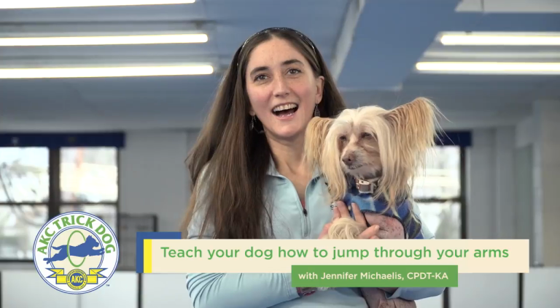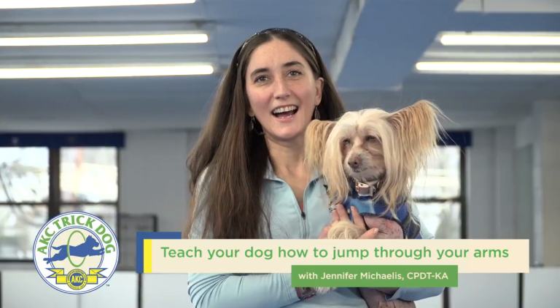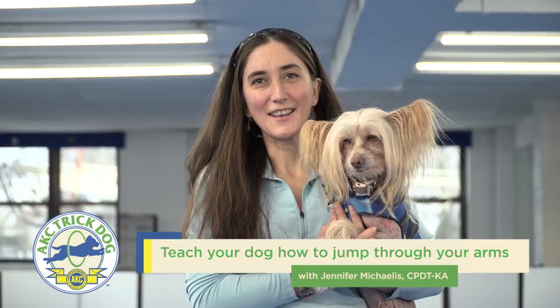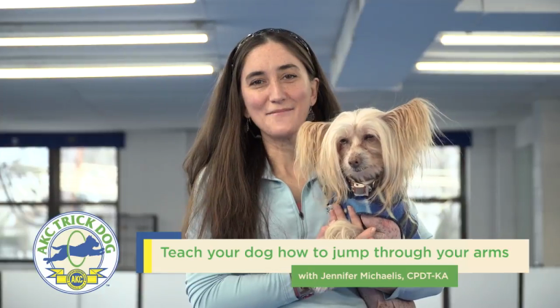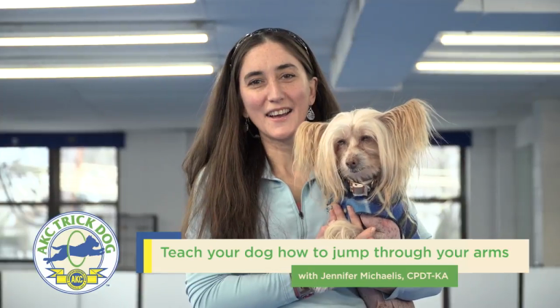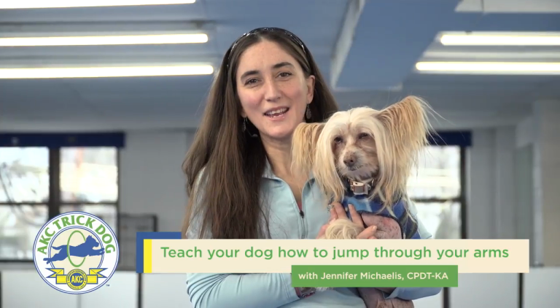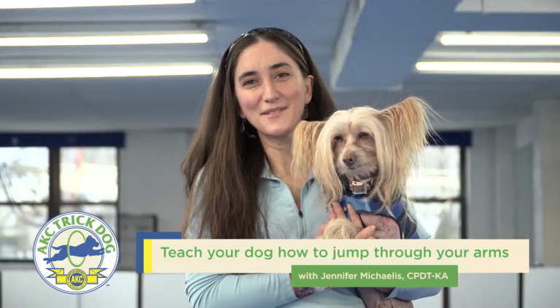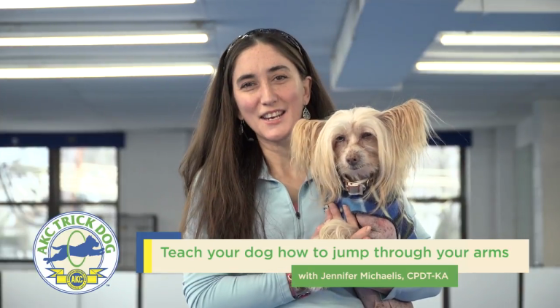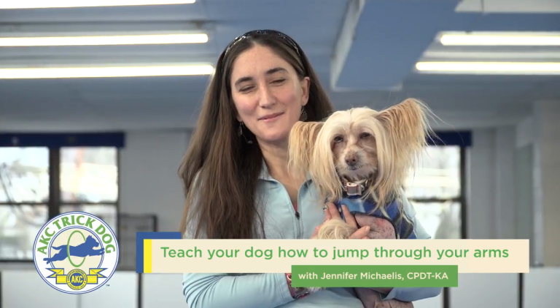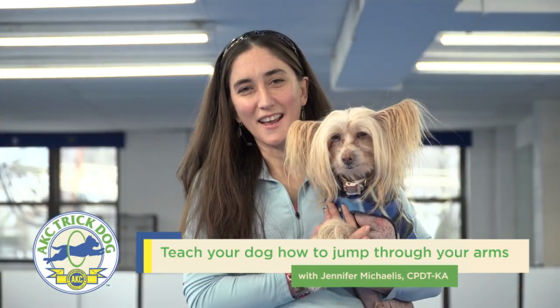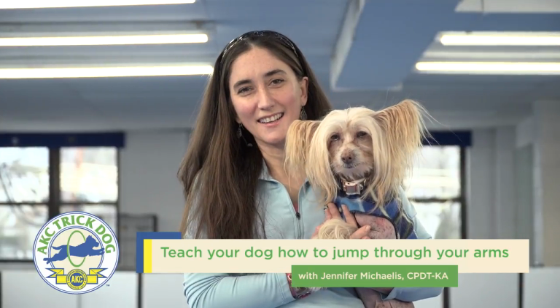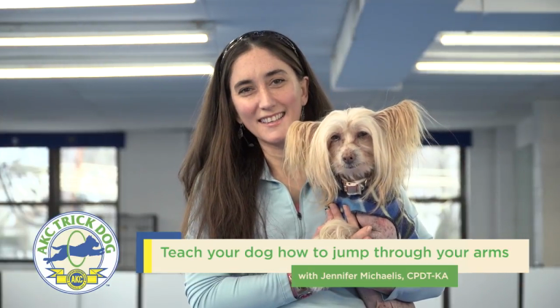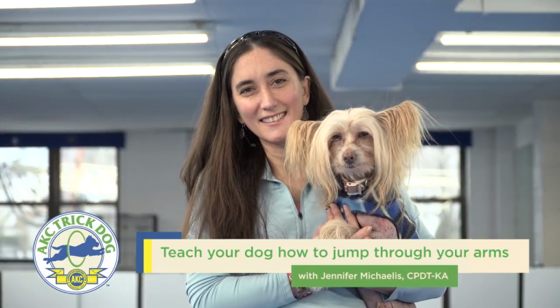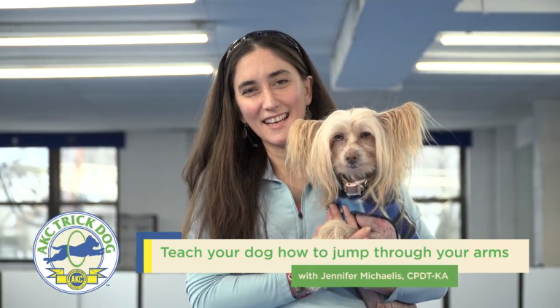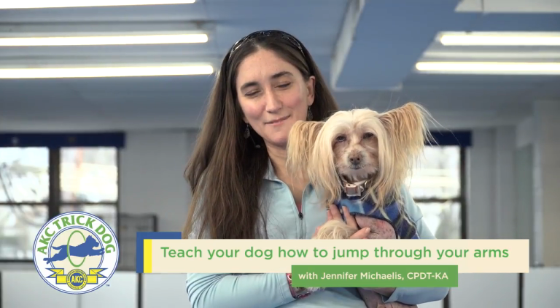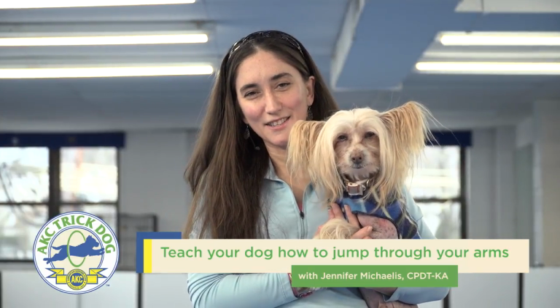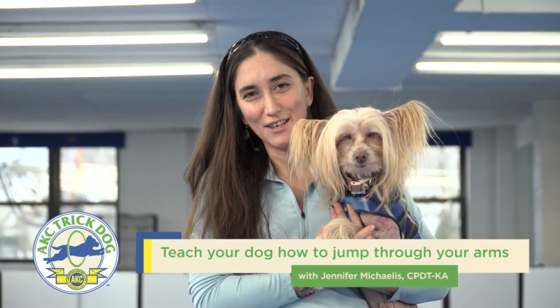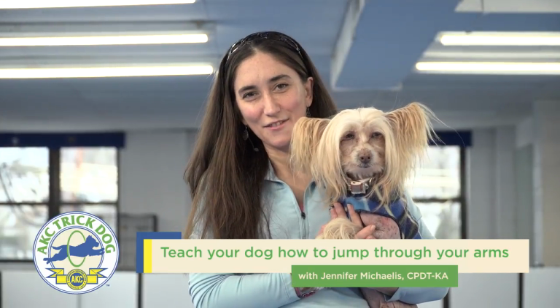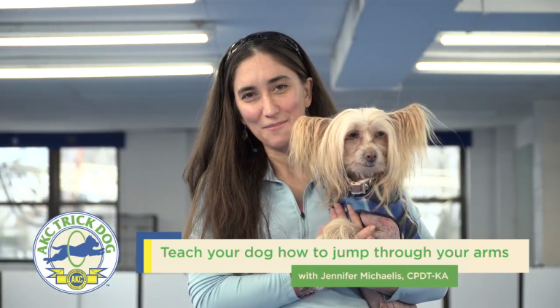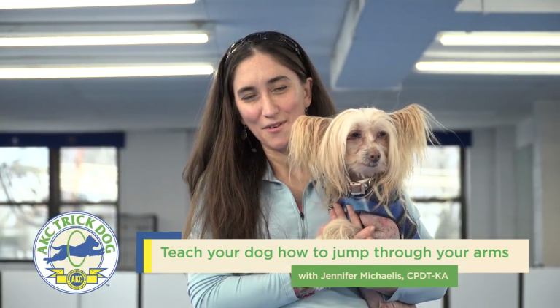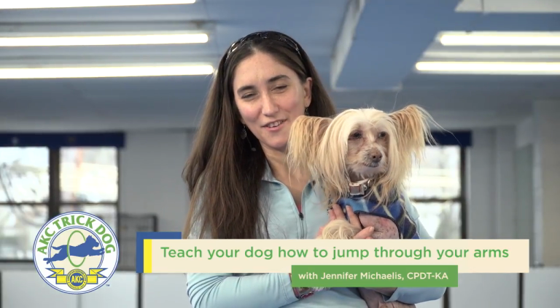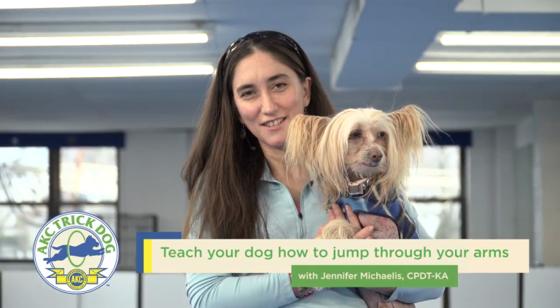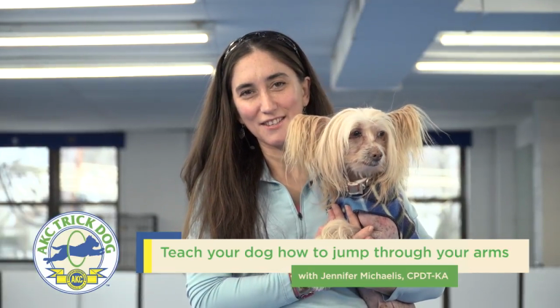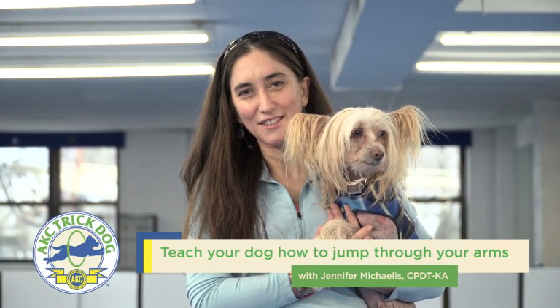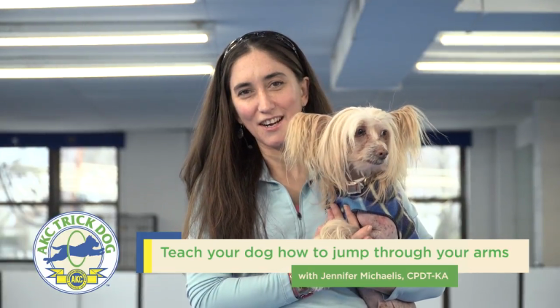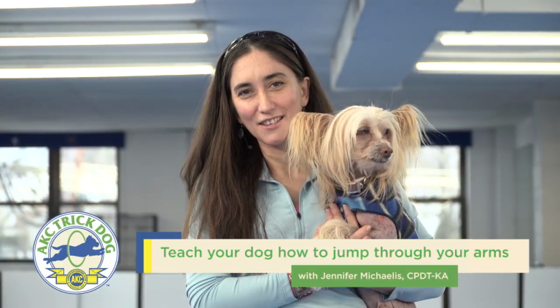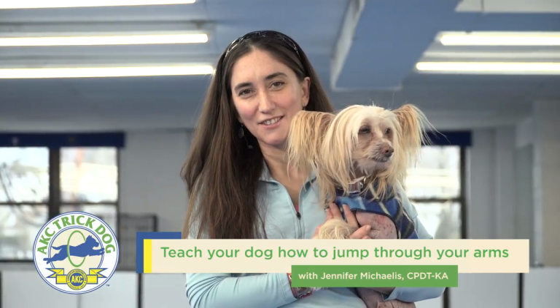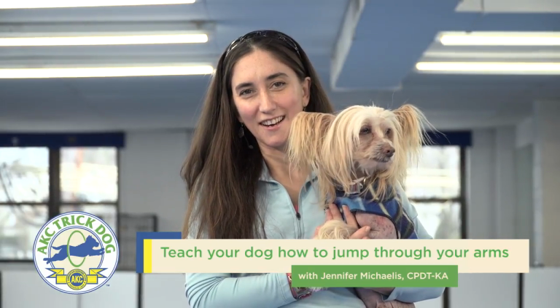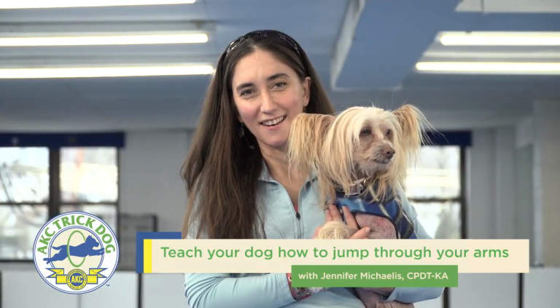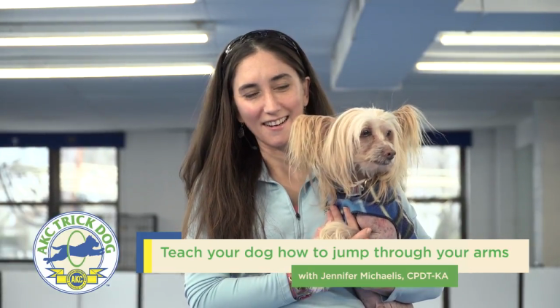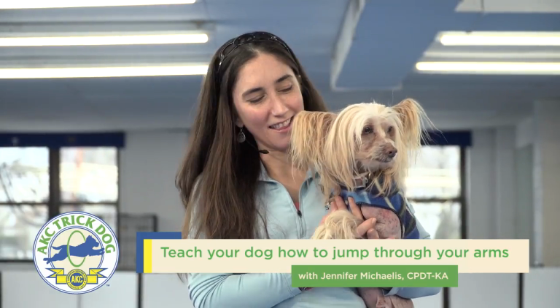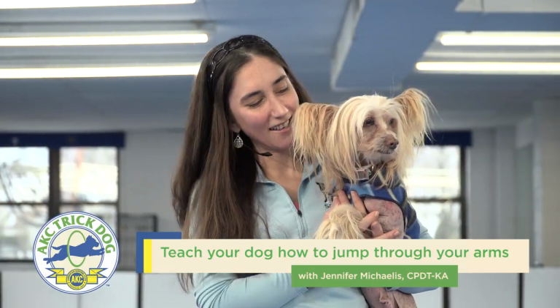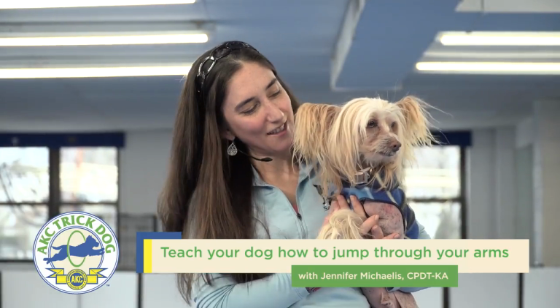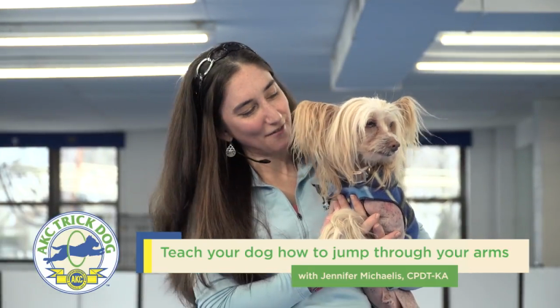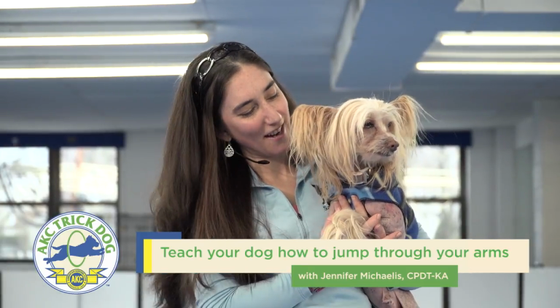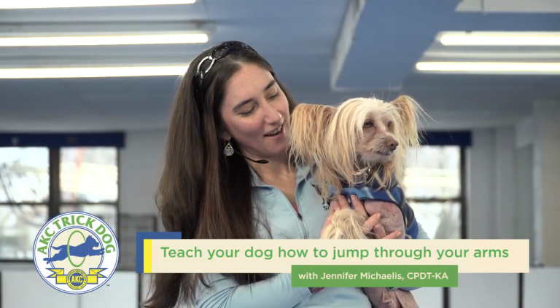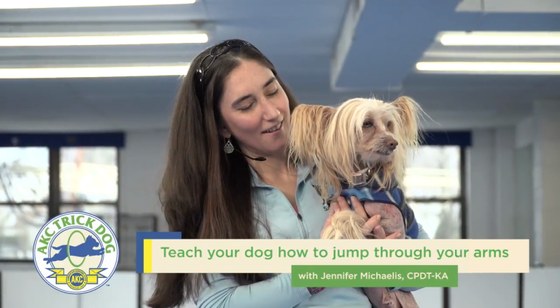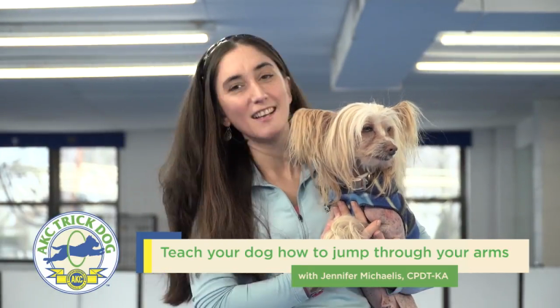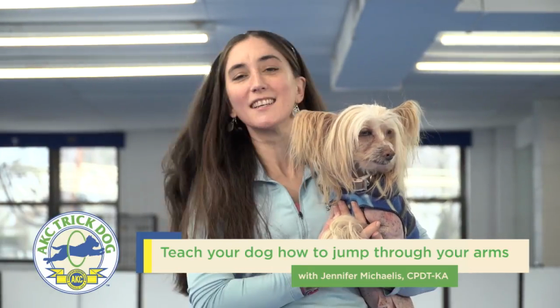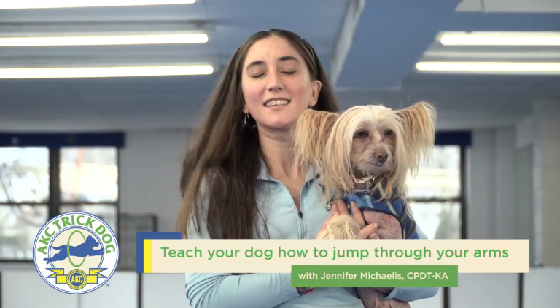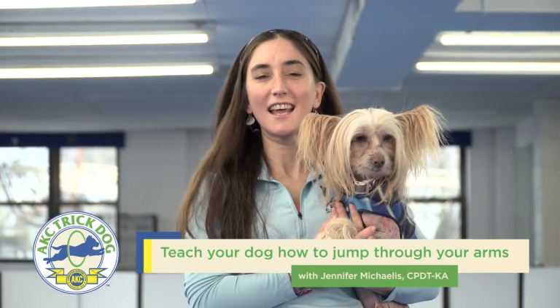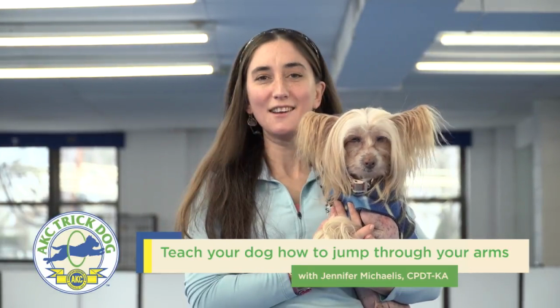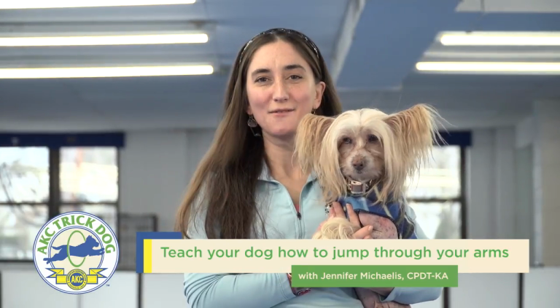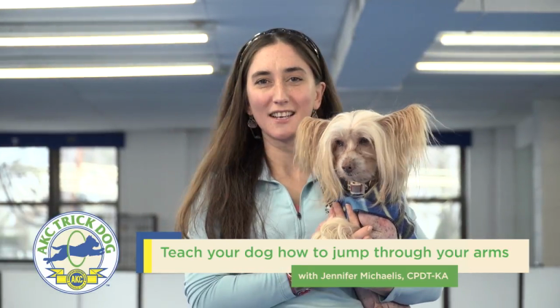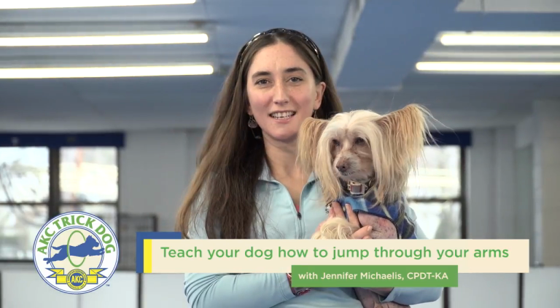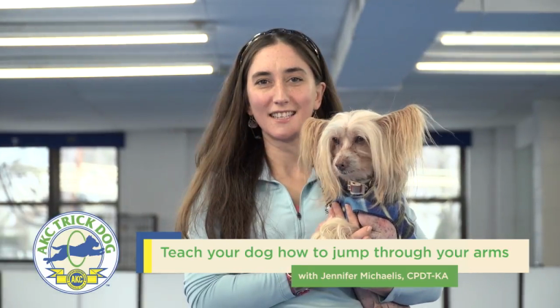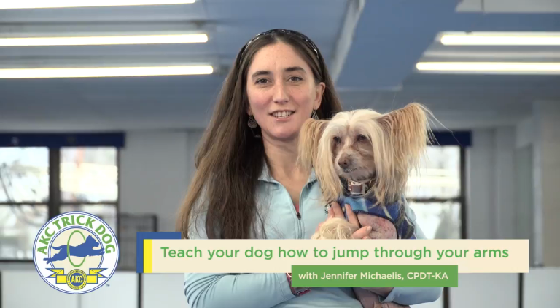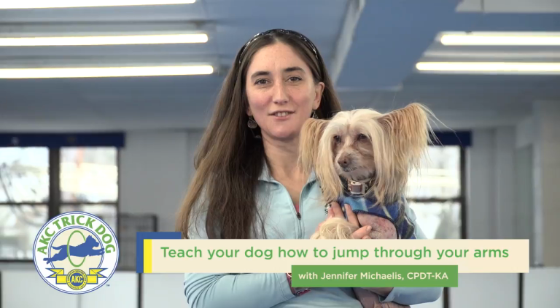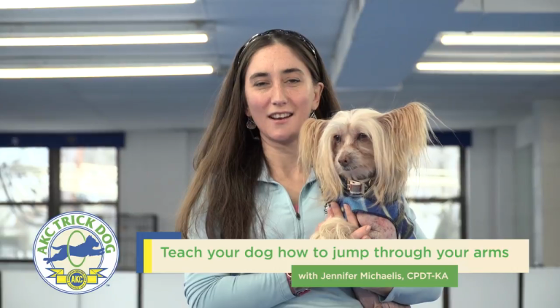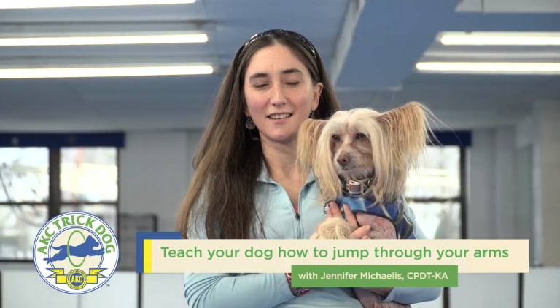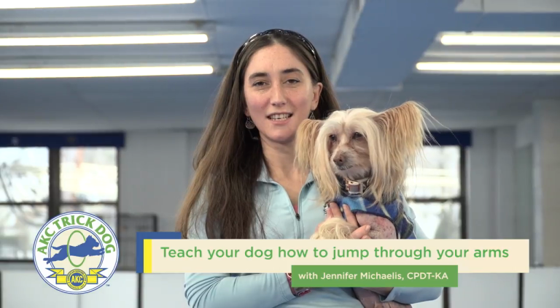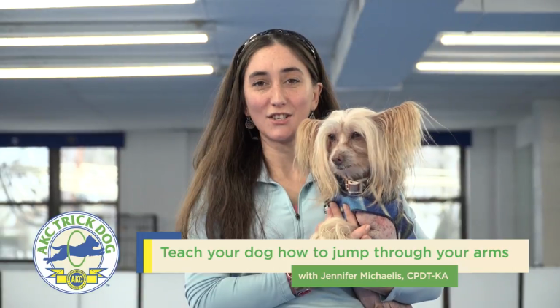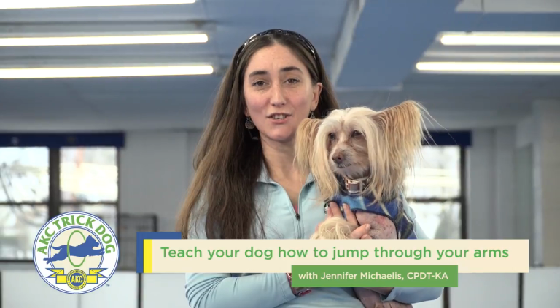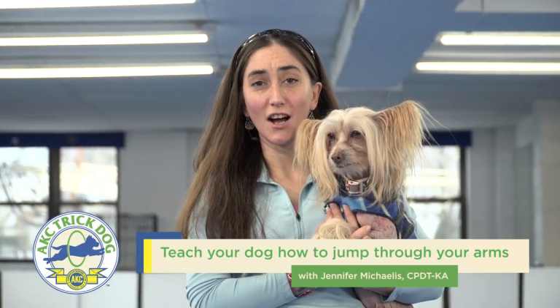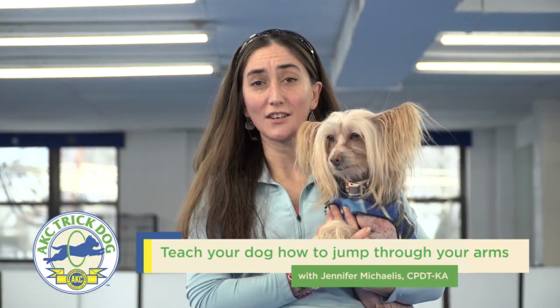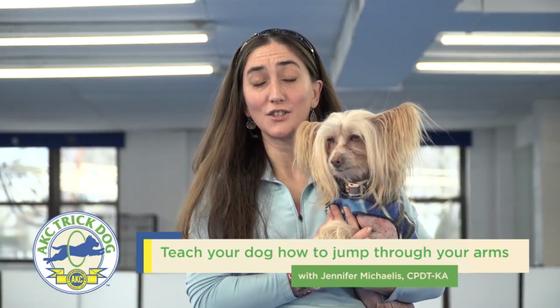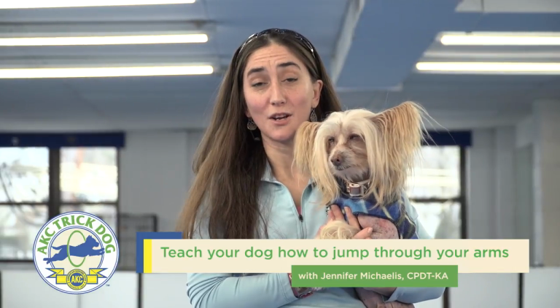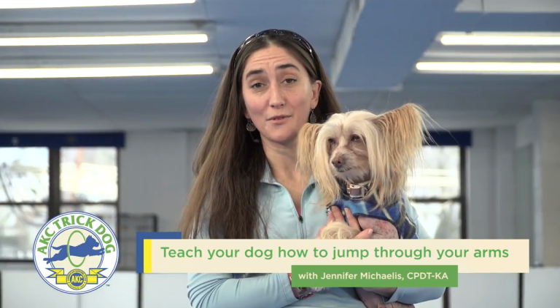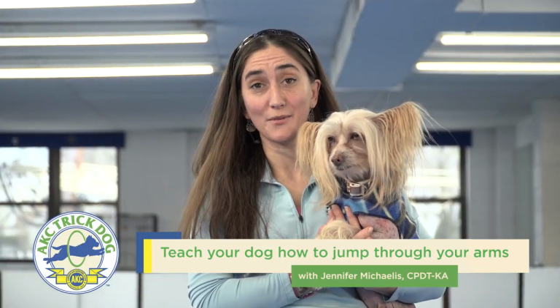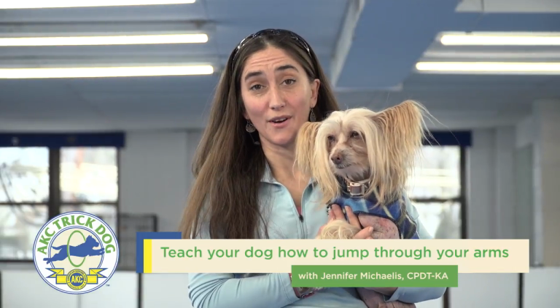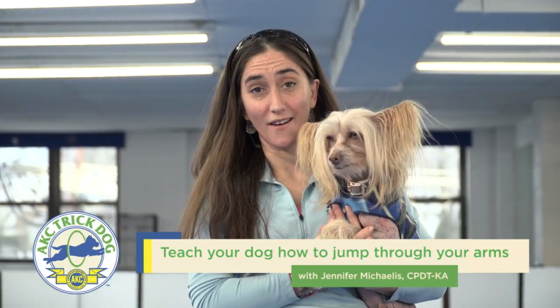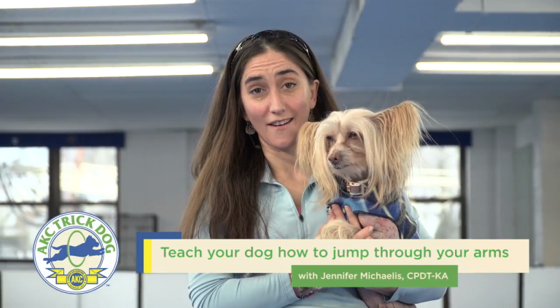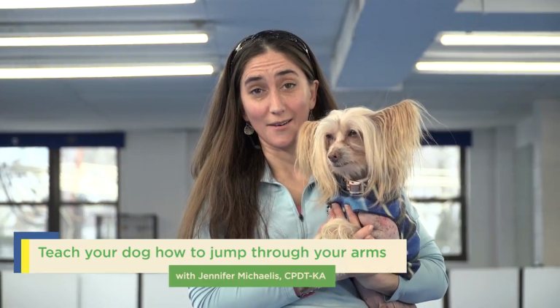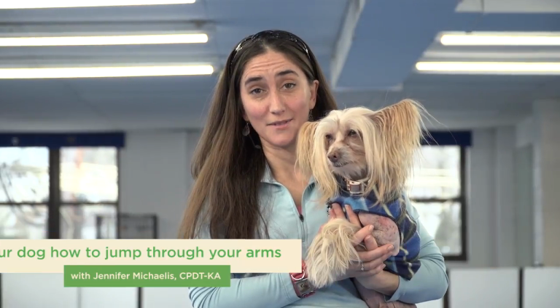Hi, my name is Jen Michaelis. I'm a certified professional dog trainer, and this is Ringo. Today, we're going to teach you how to teach your dog to jump through your arms.